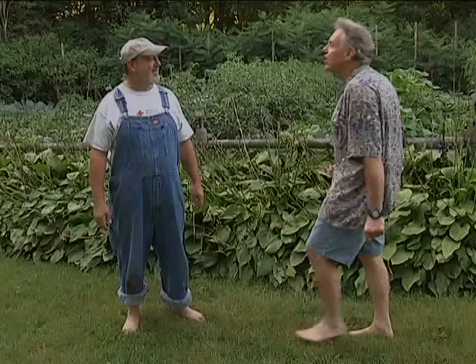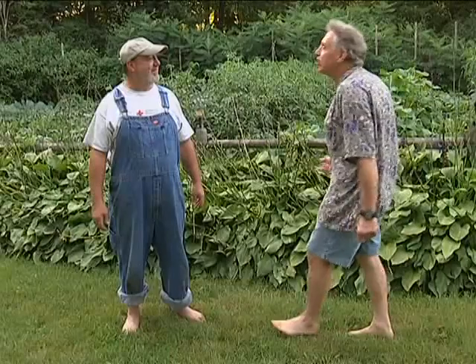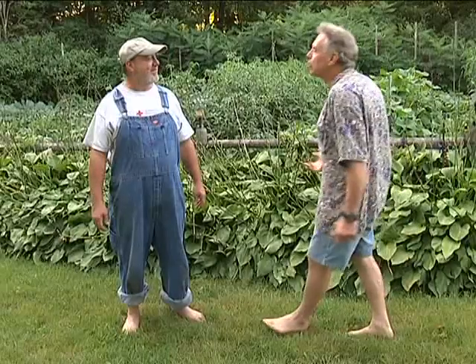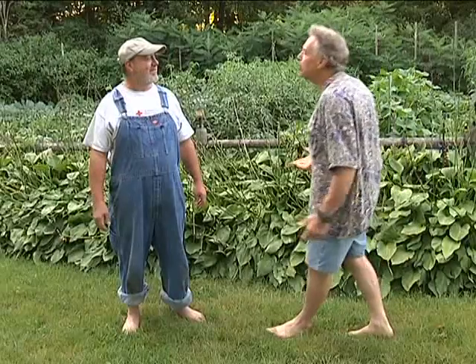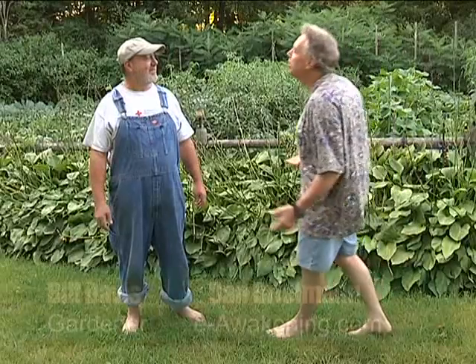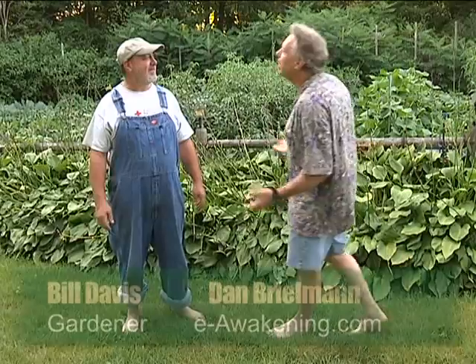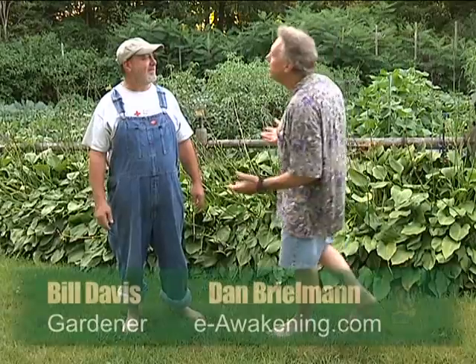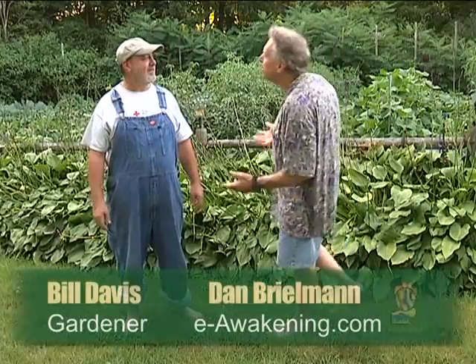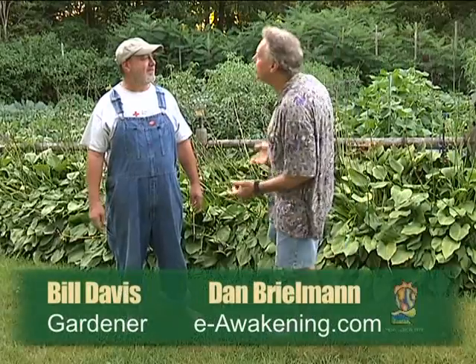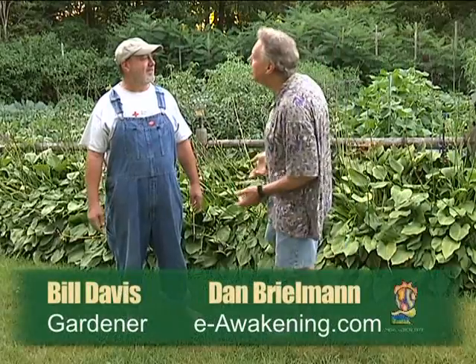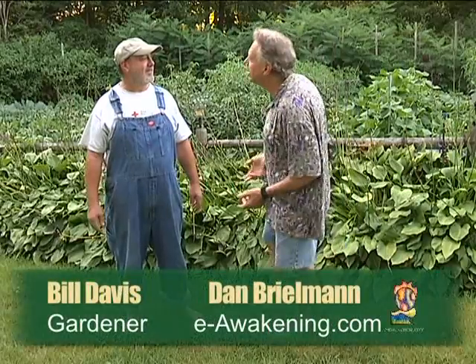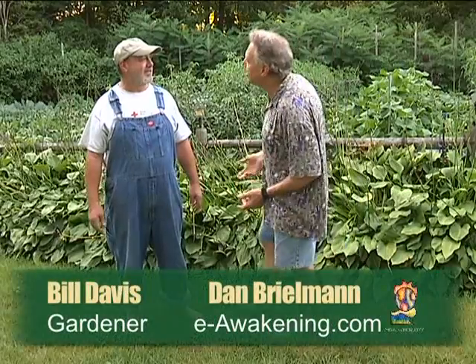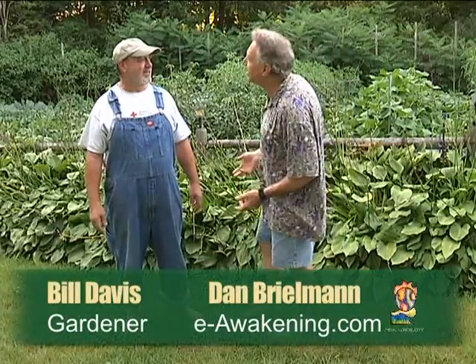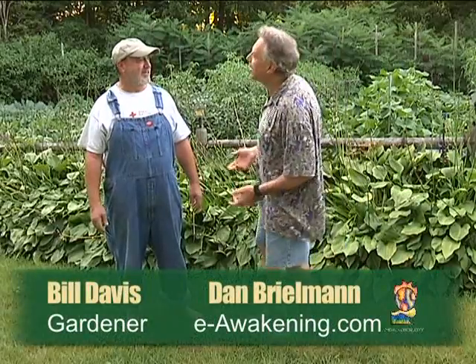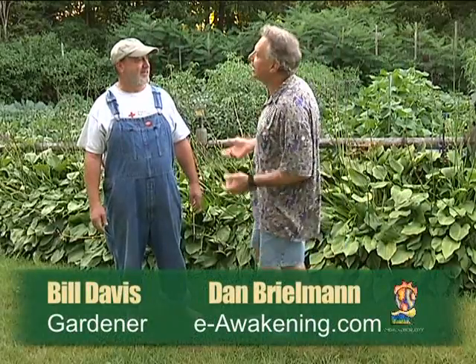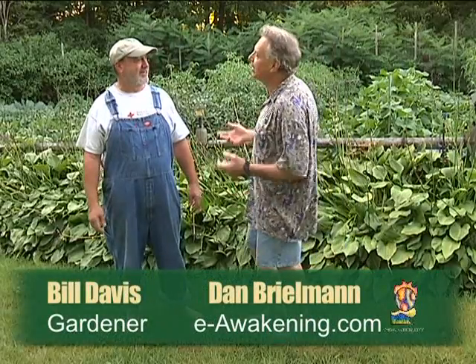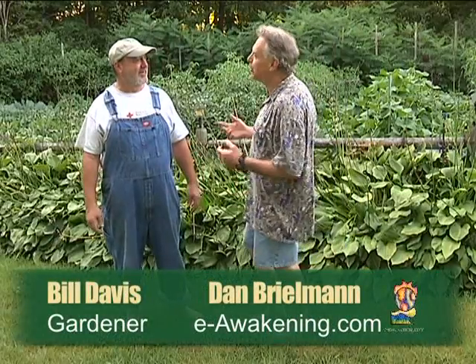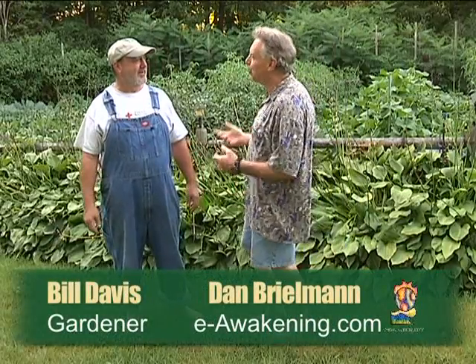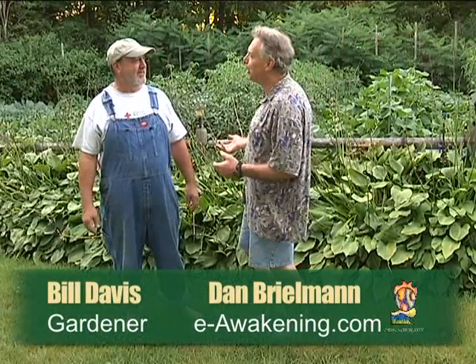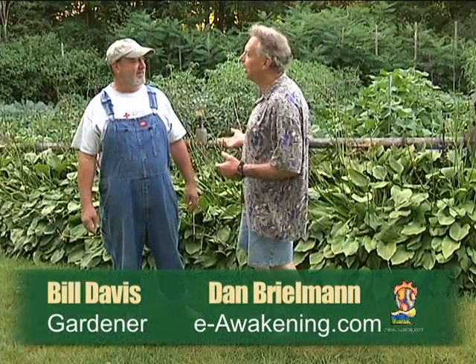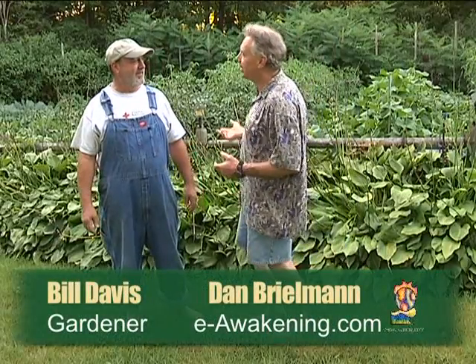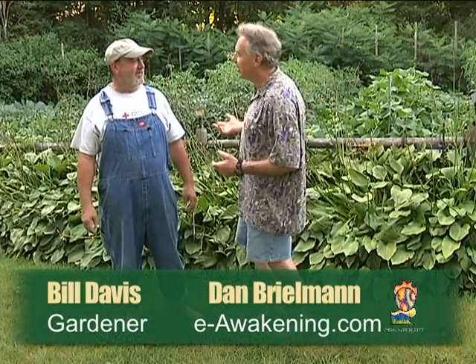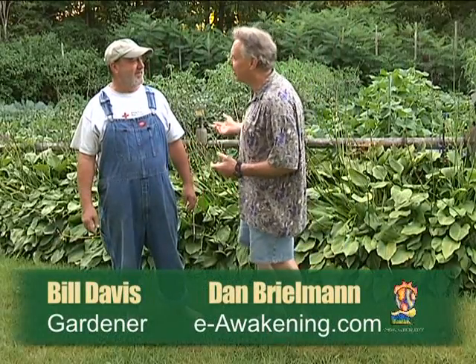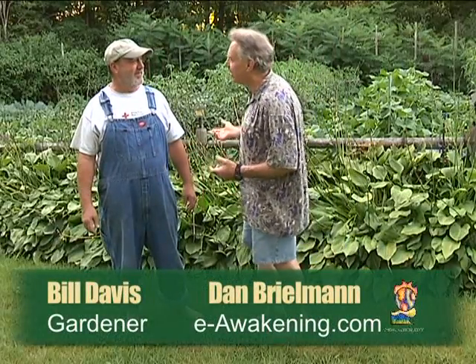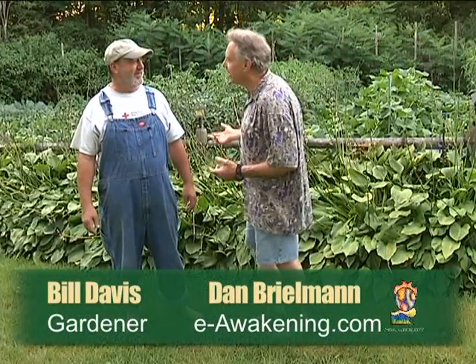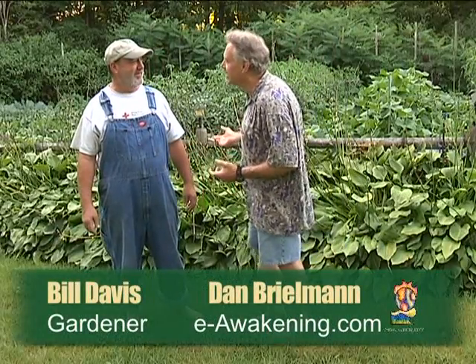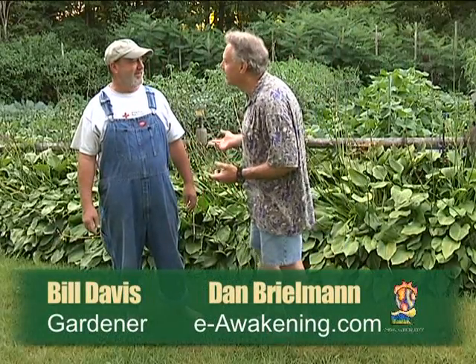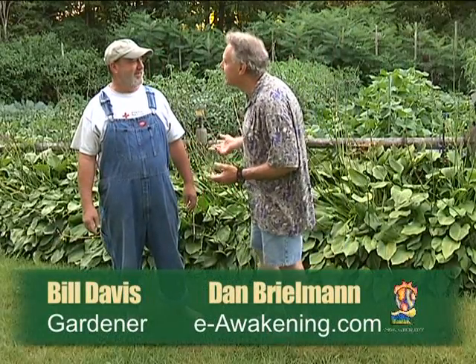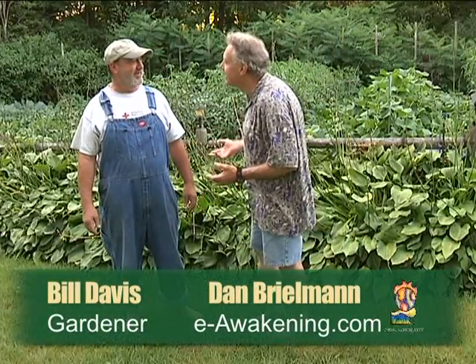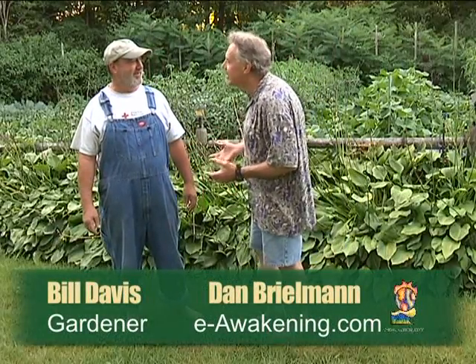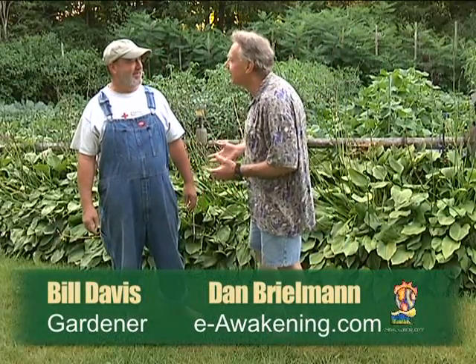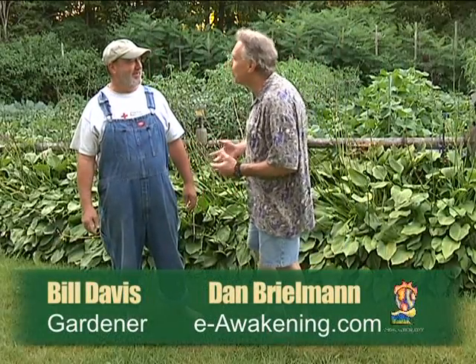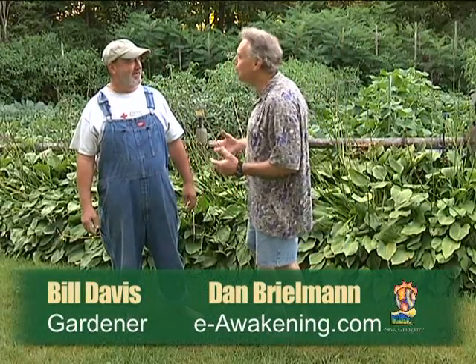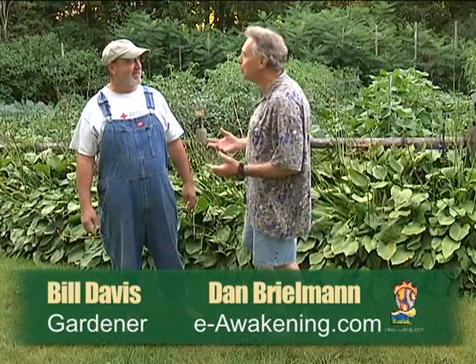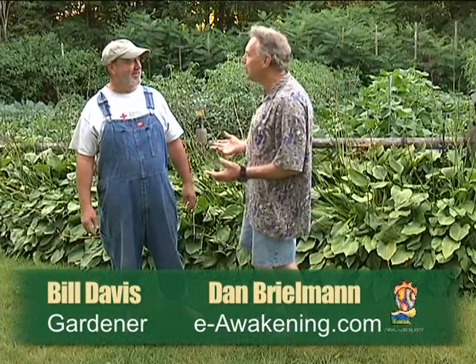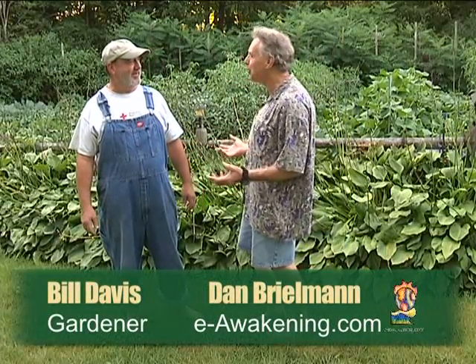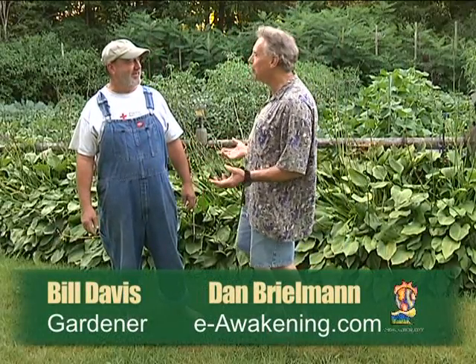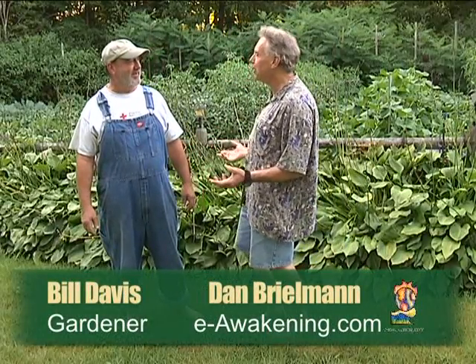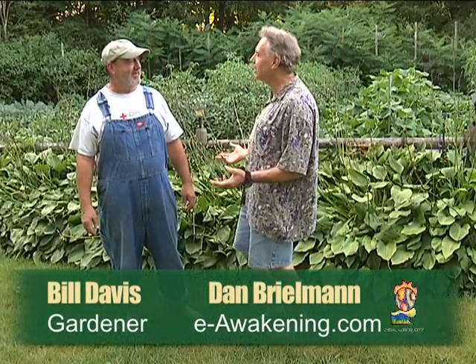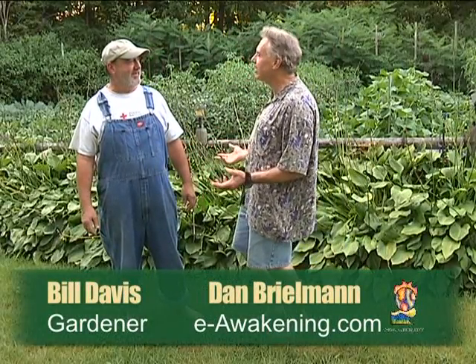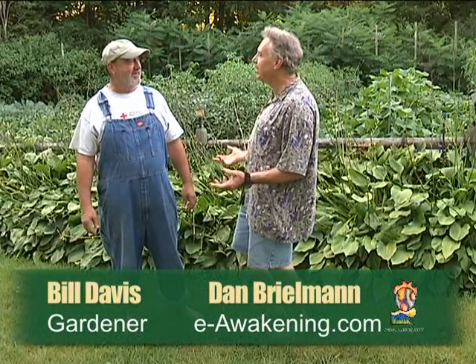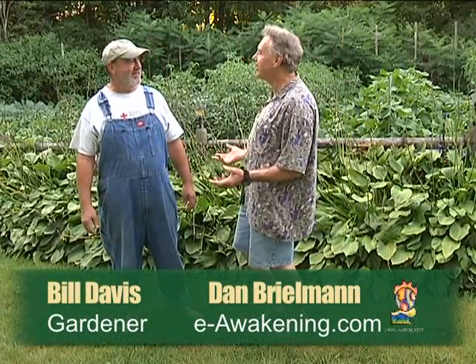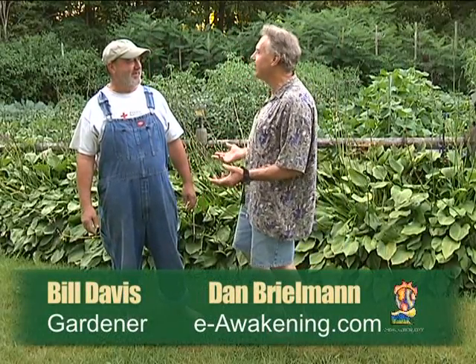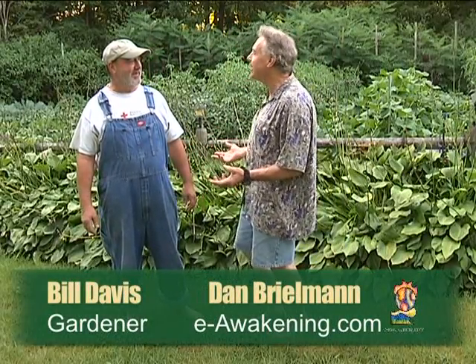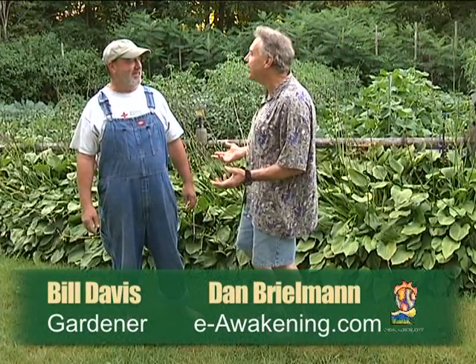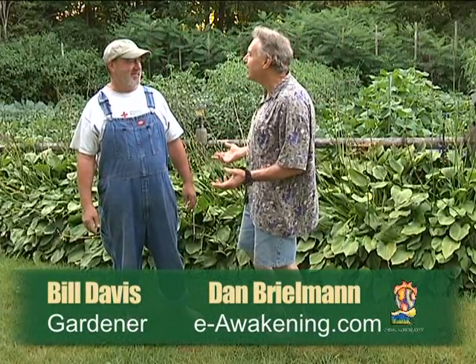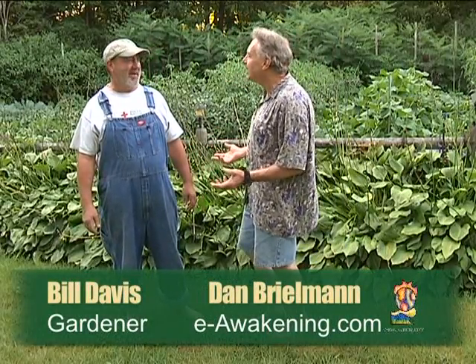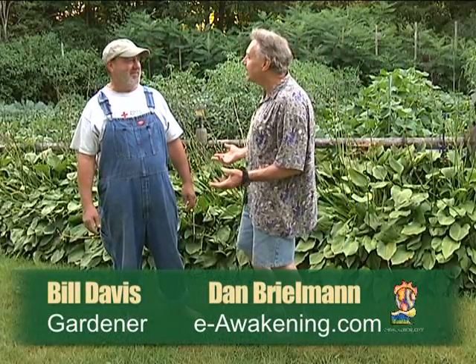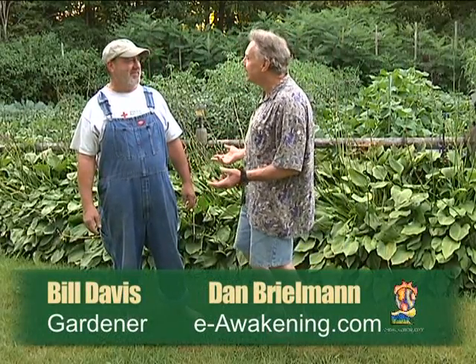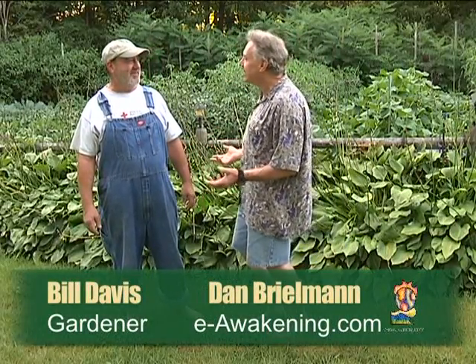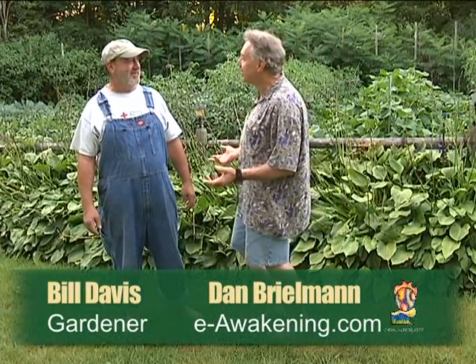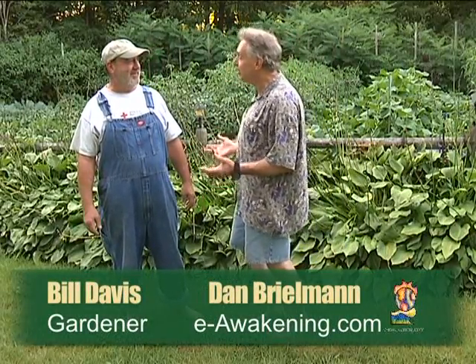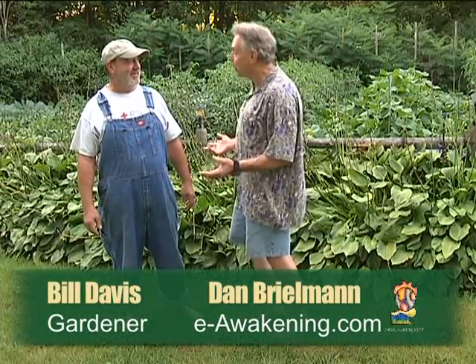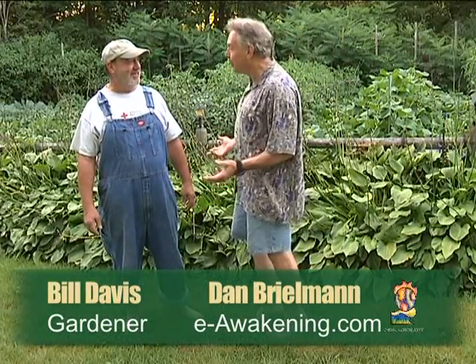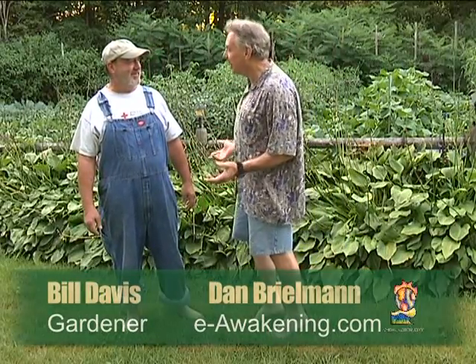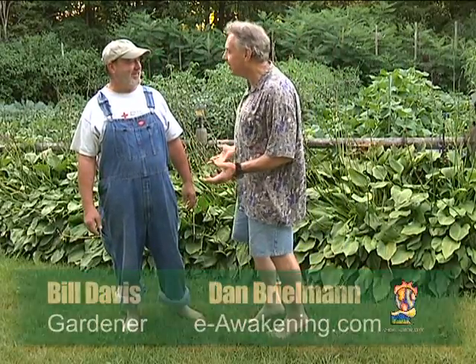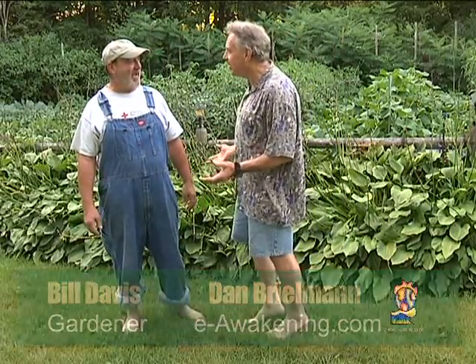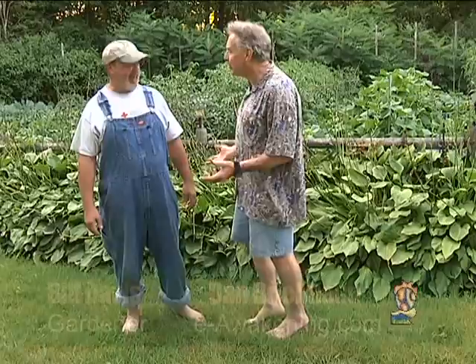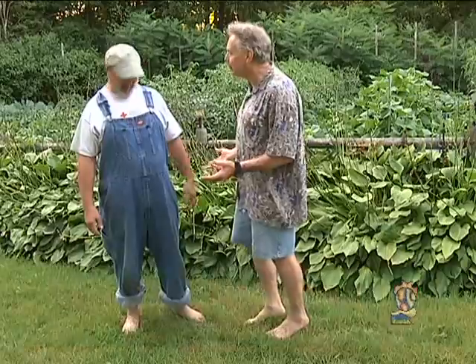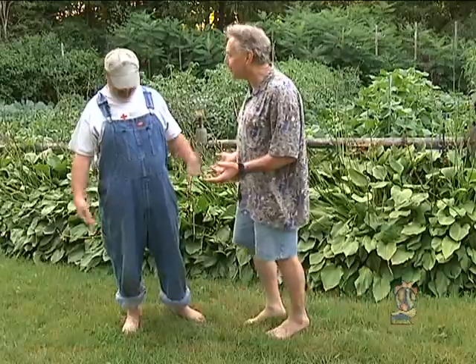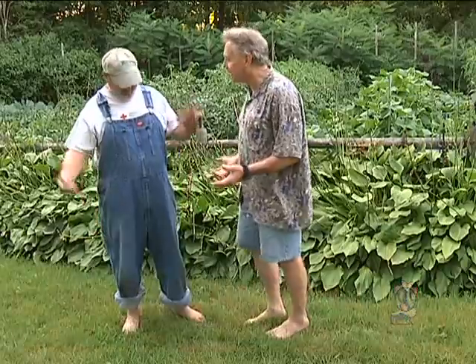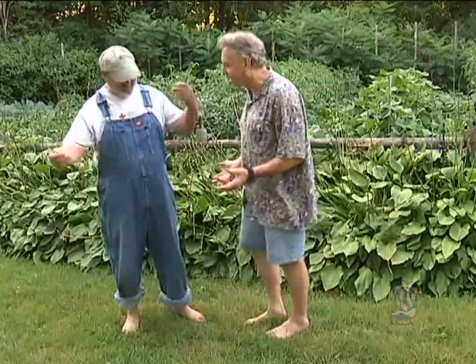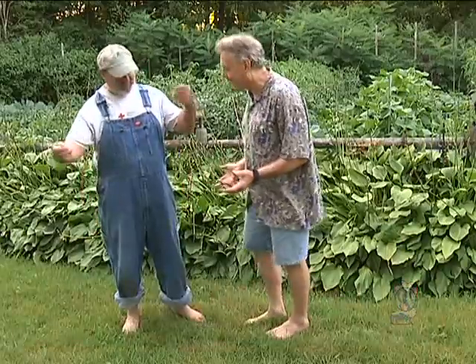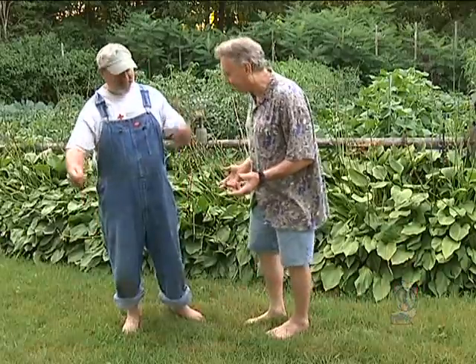So, Billy, I understand that you get a lot of joy out of gardening, and it almost makes you feel like dancing. It does. Can you show me that dance routine? Absolutely.